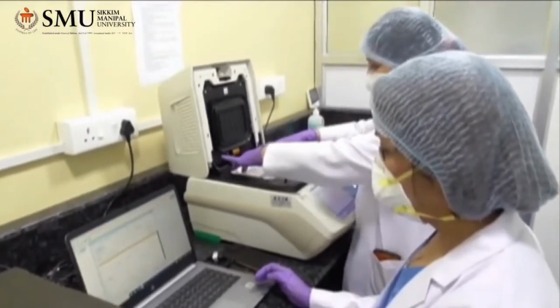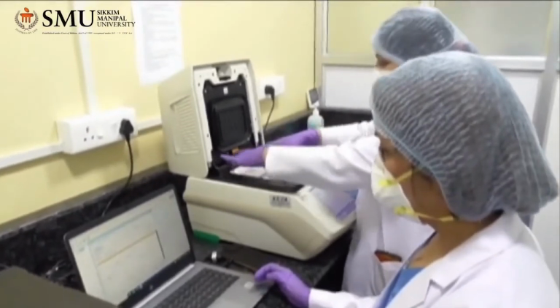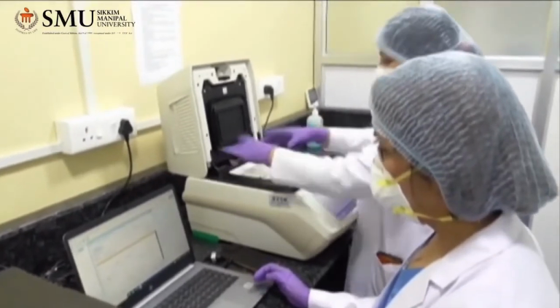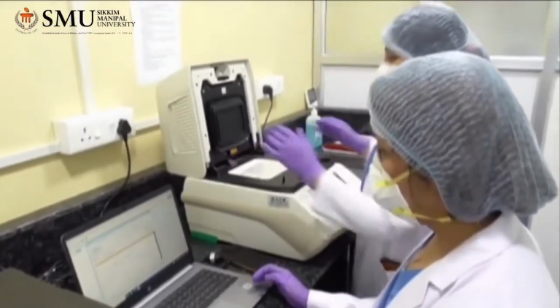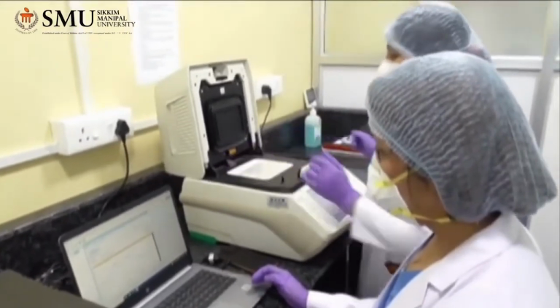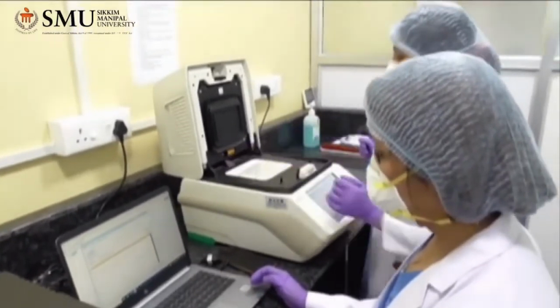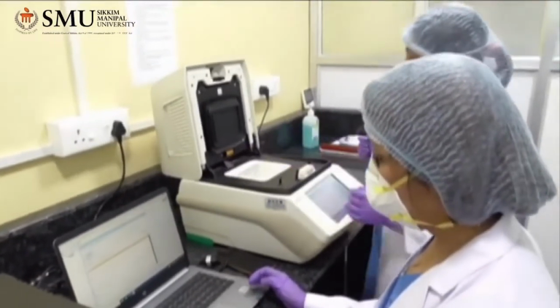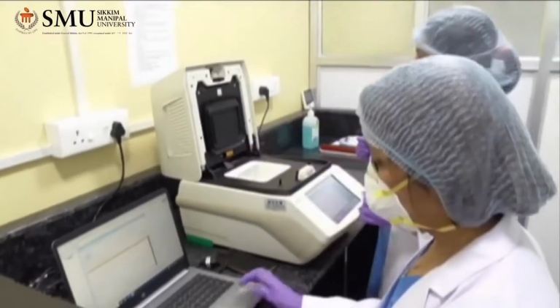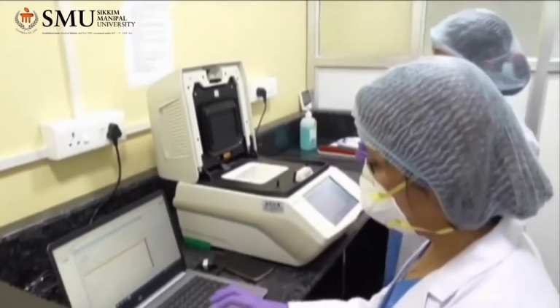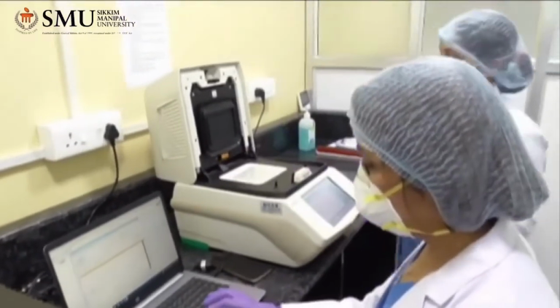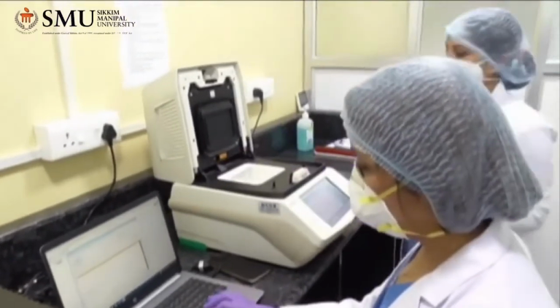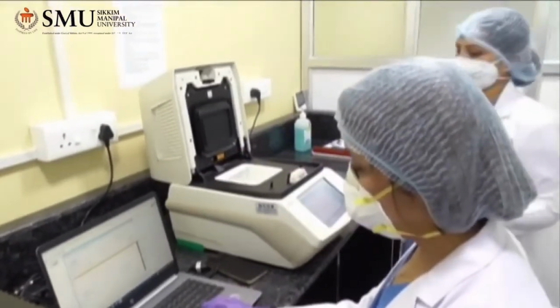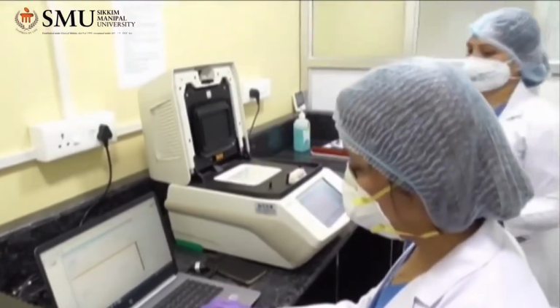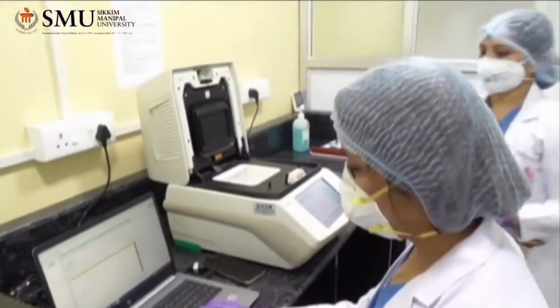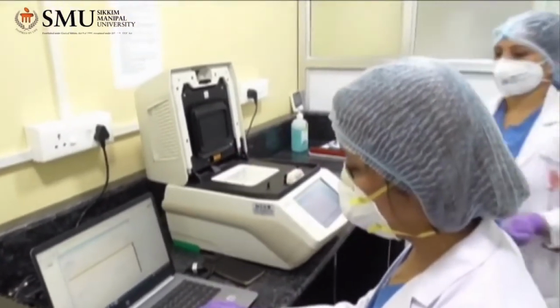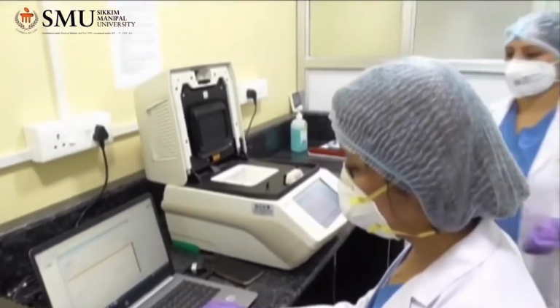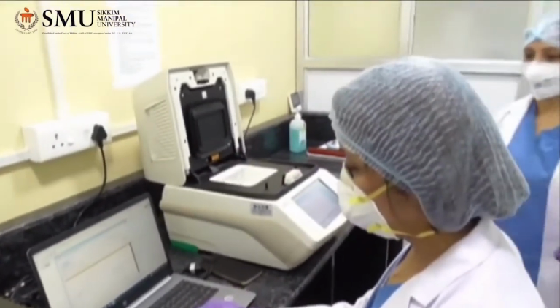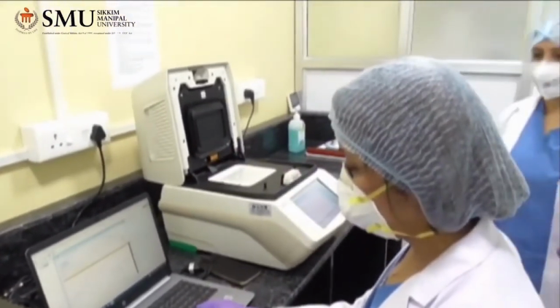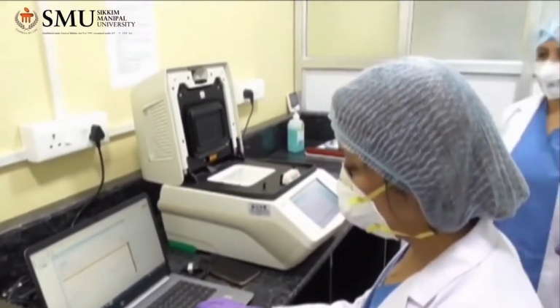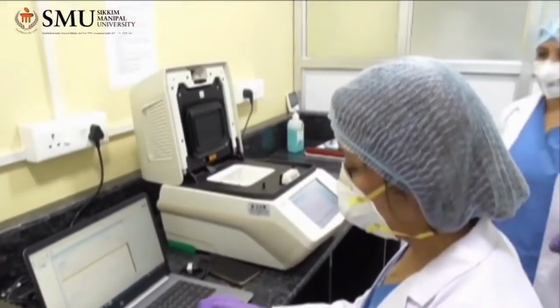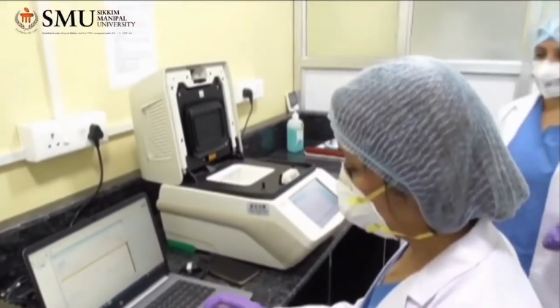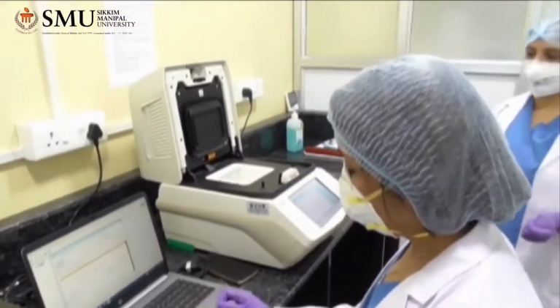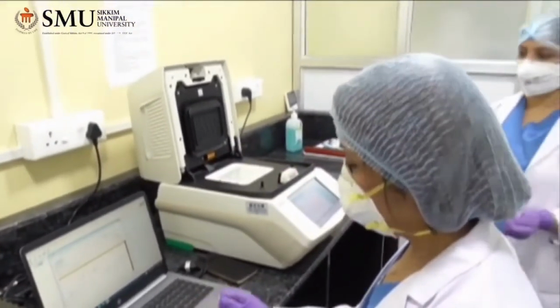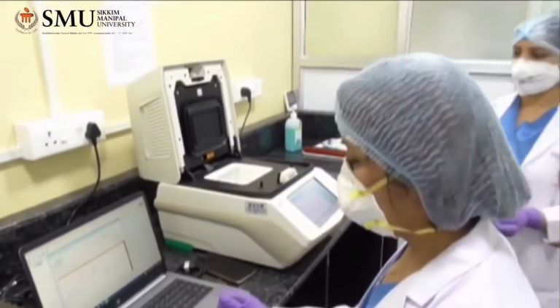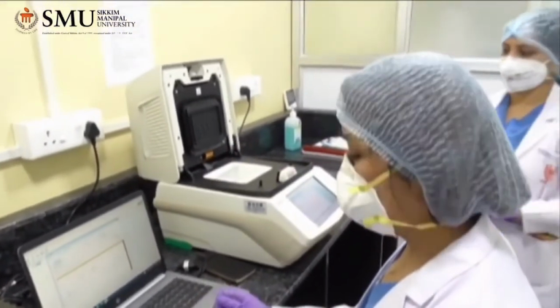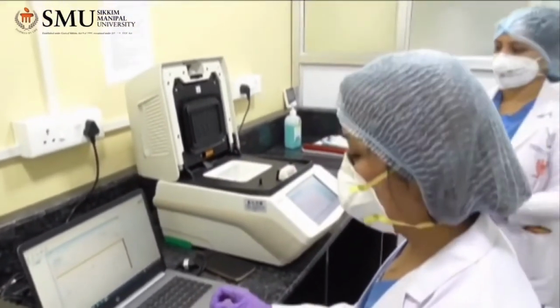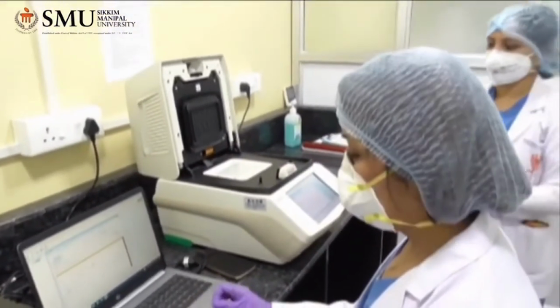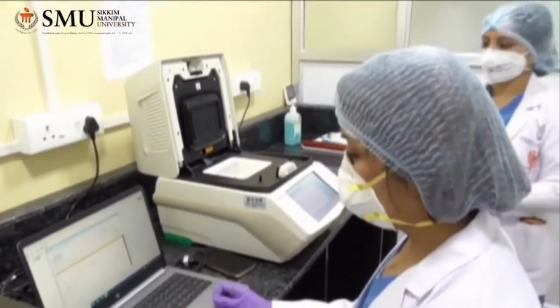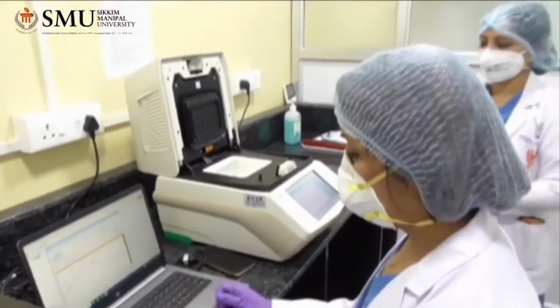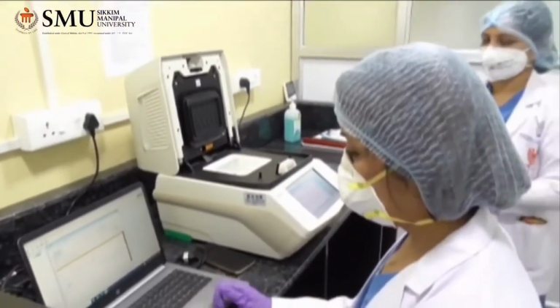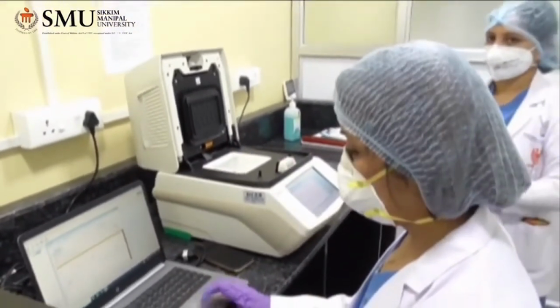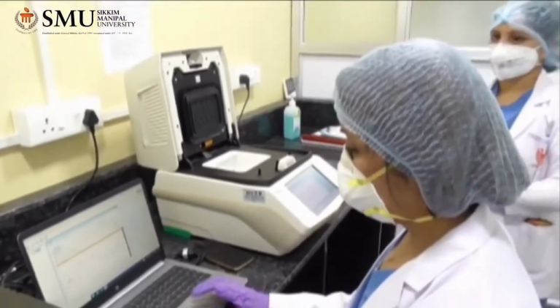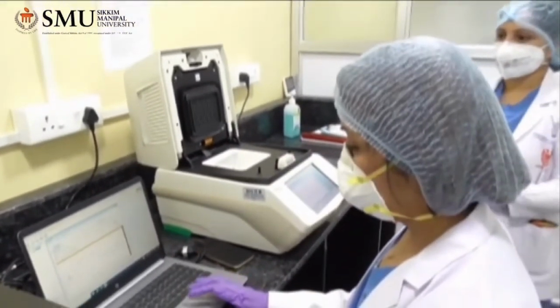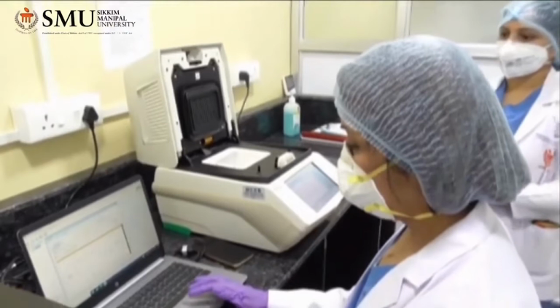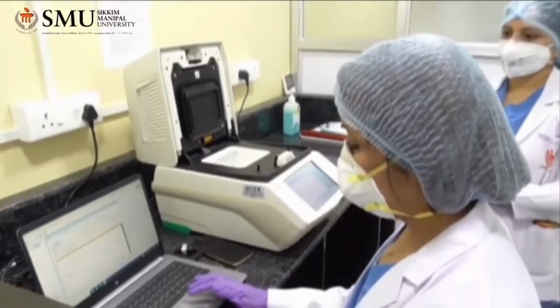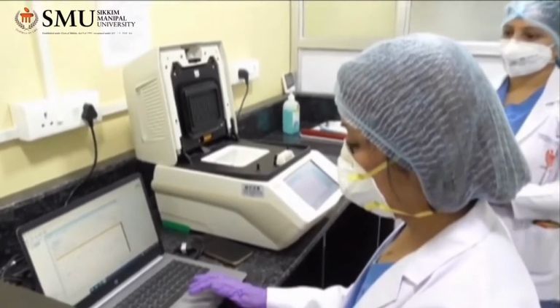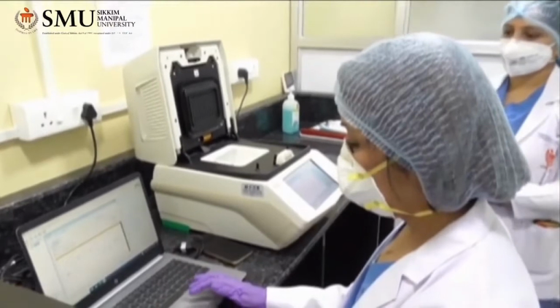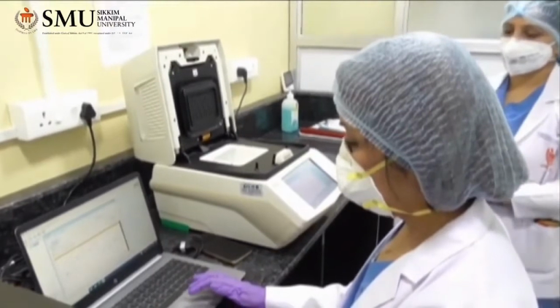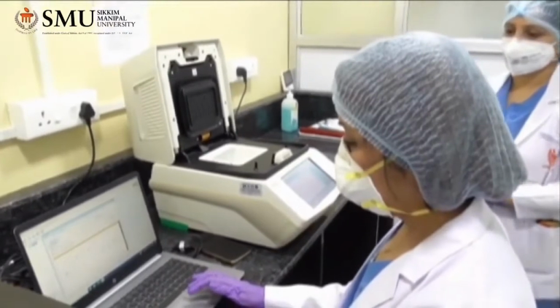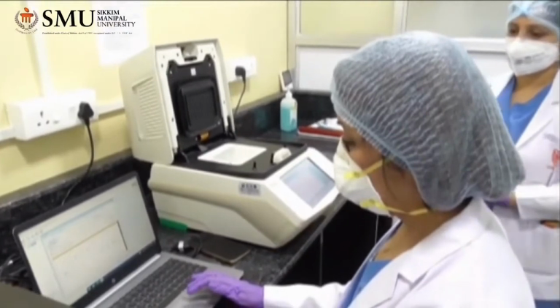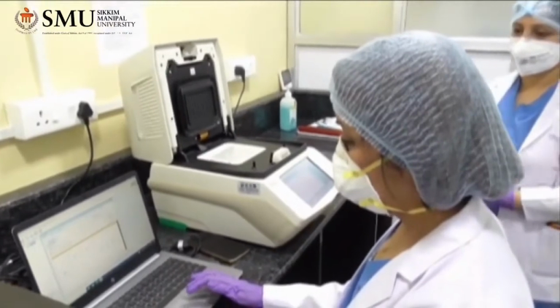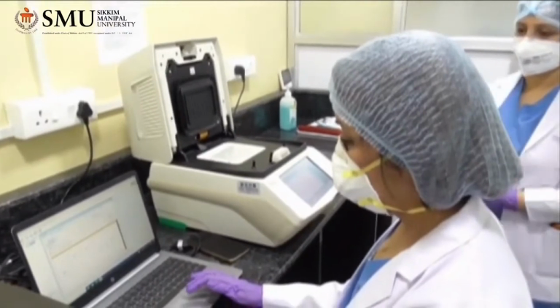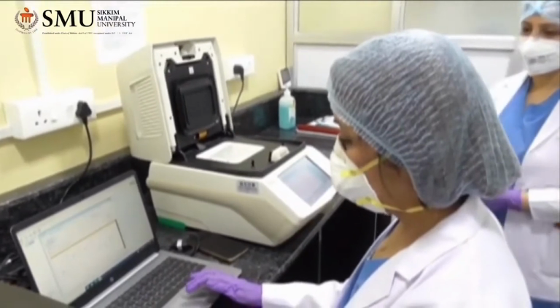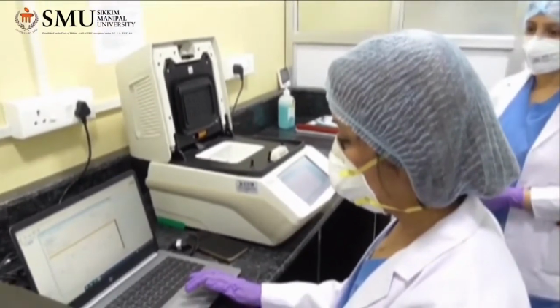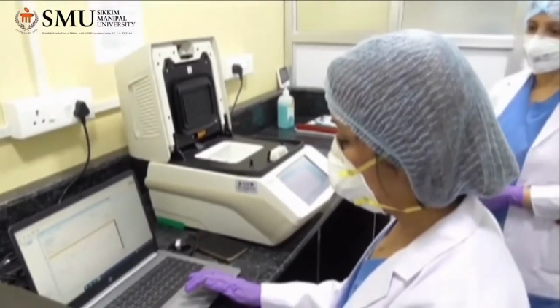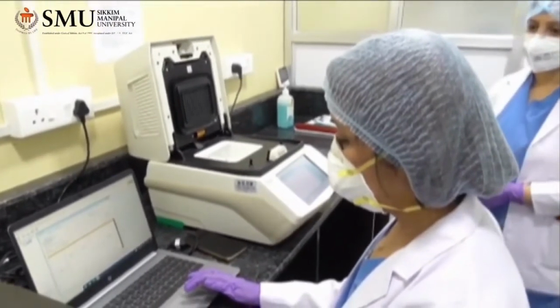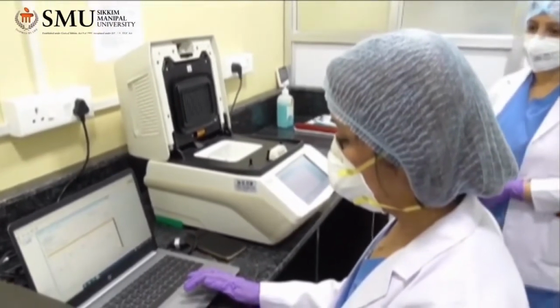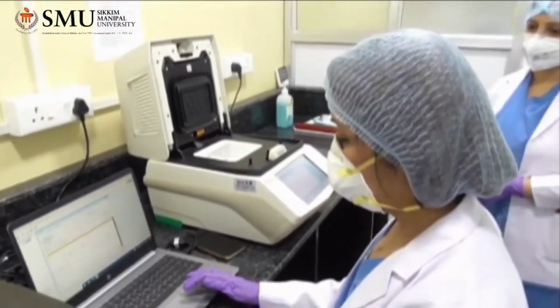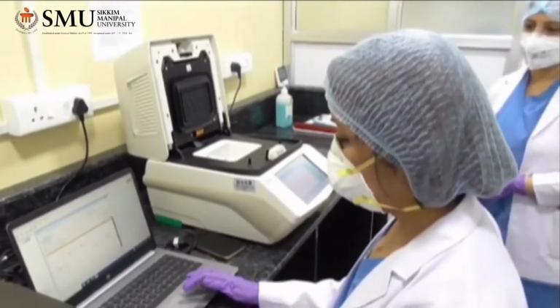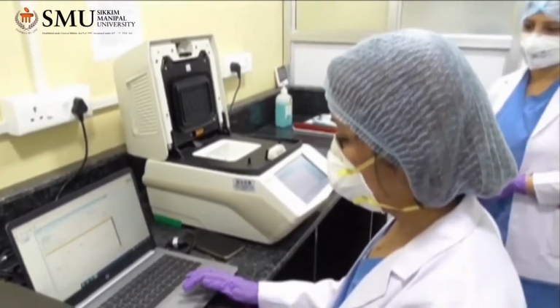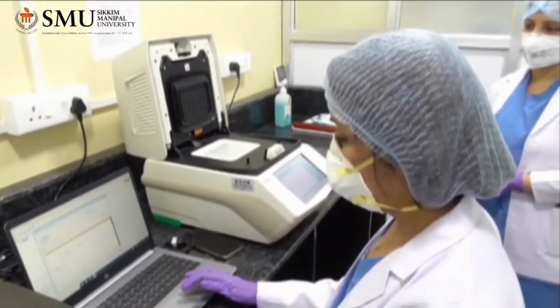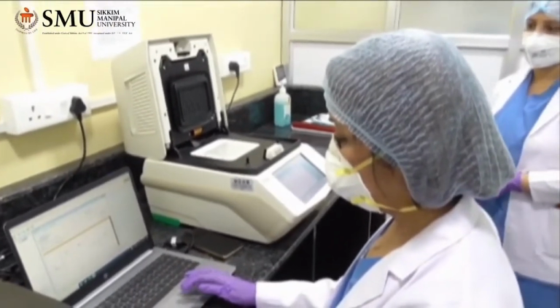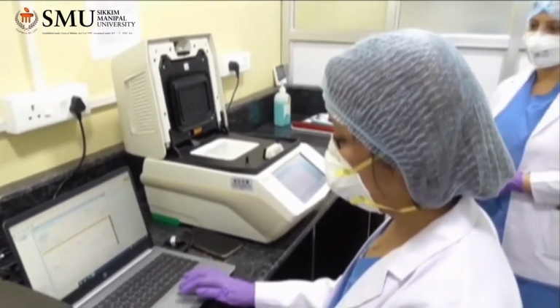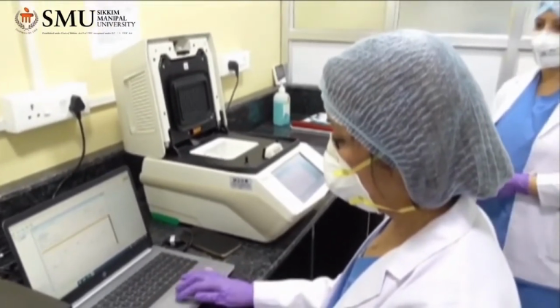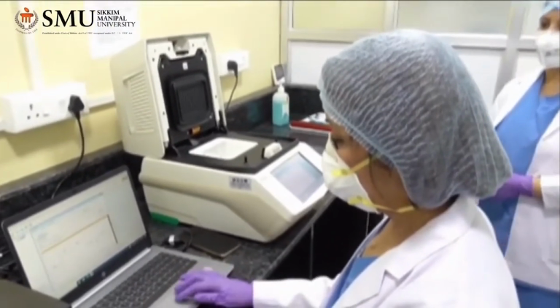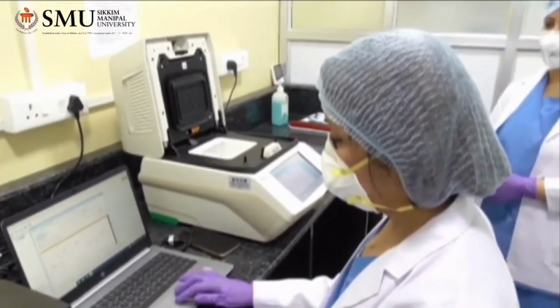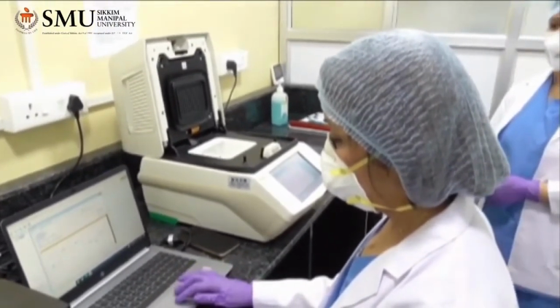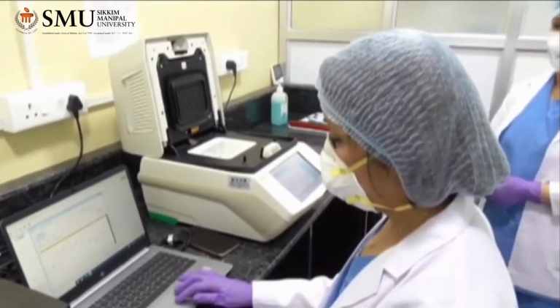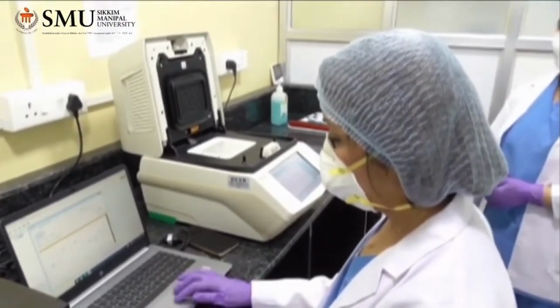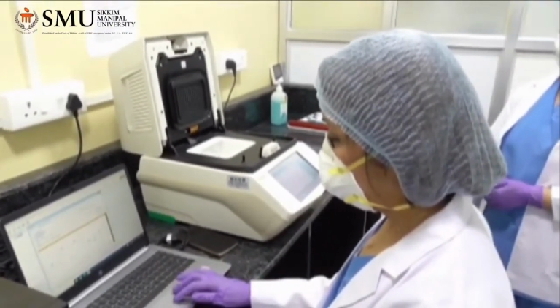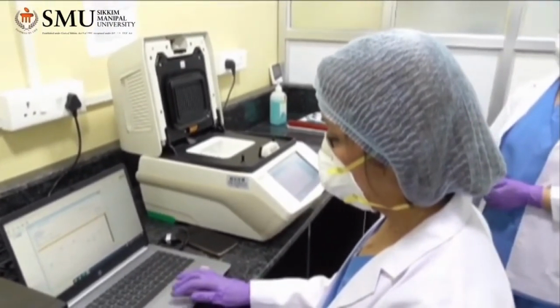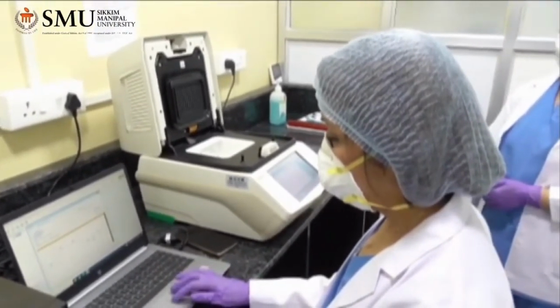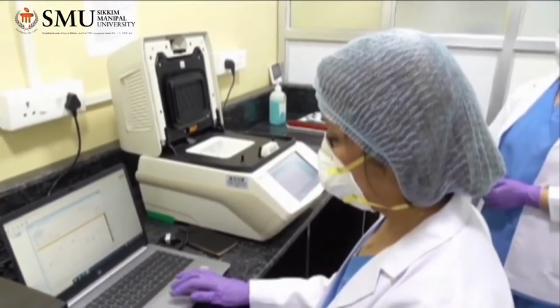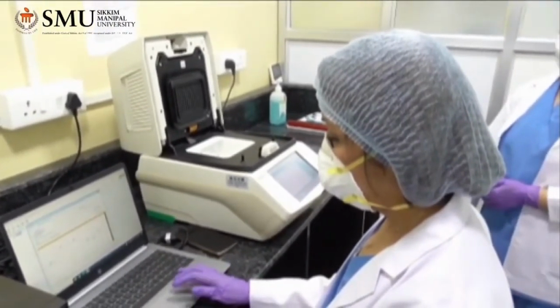This shows the various steps of PCR to follow. It takes approximately 2 hours to get the result.